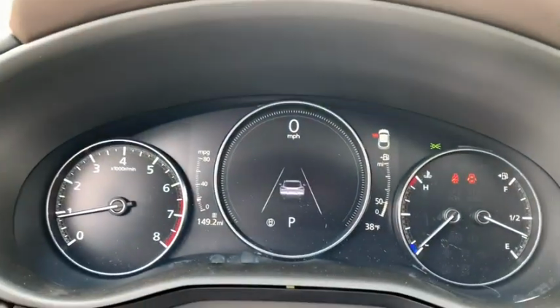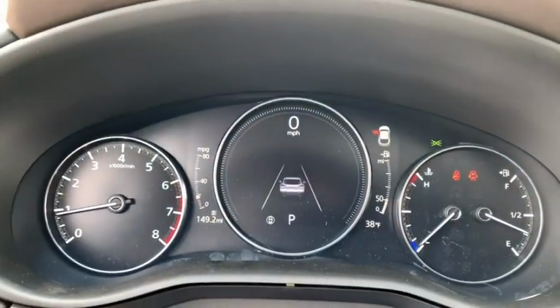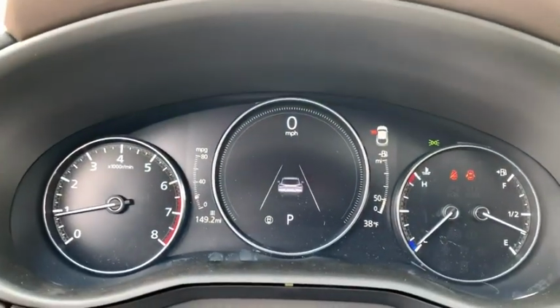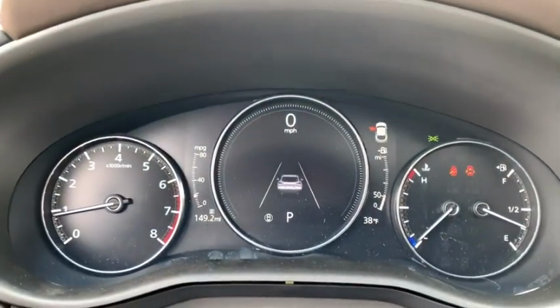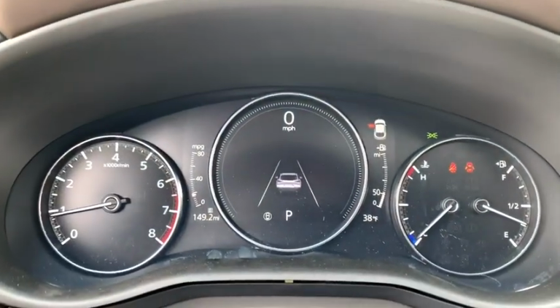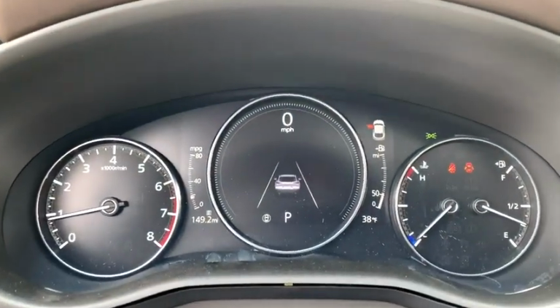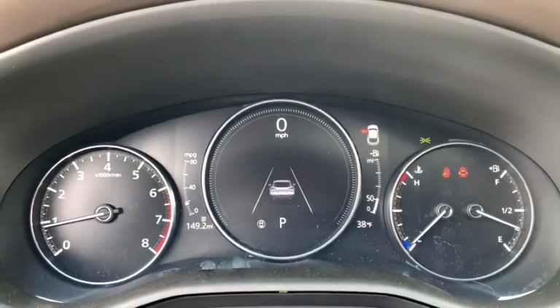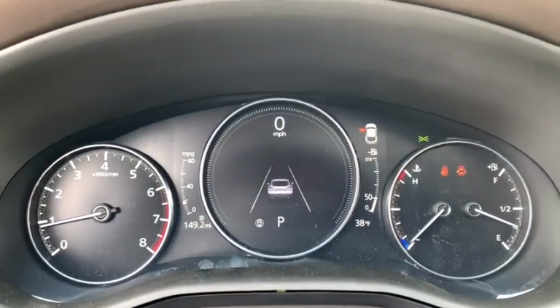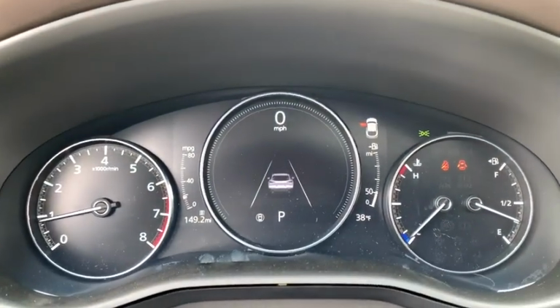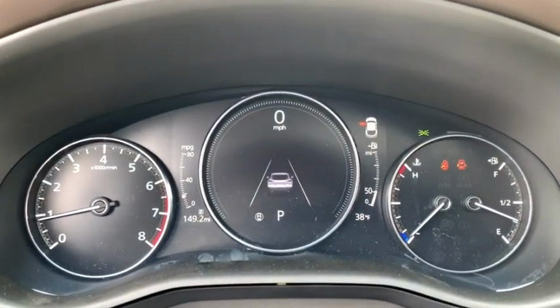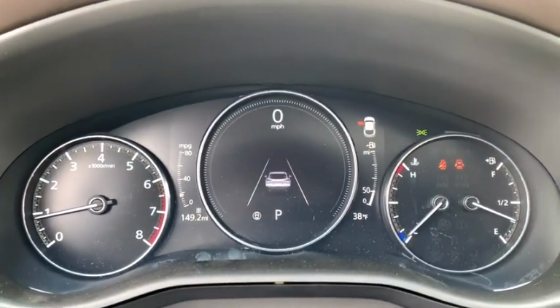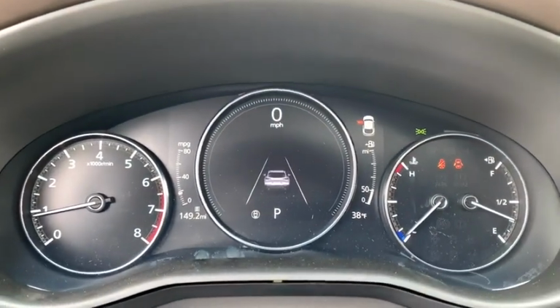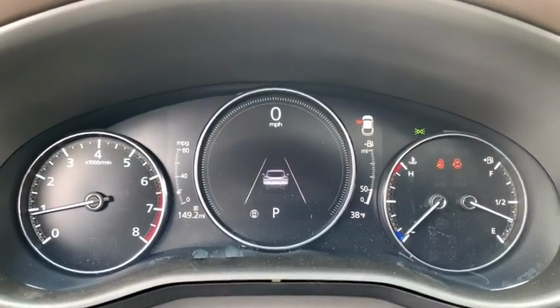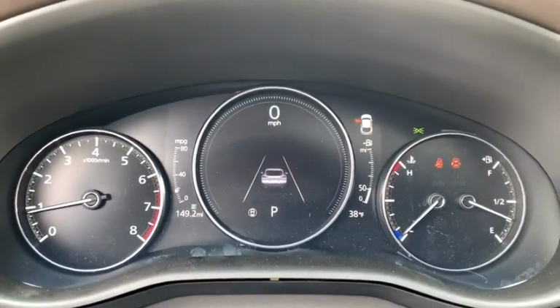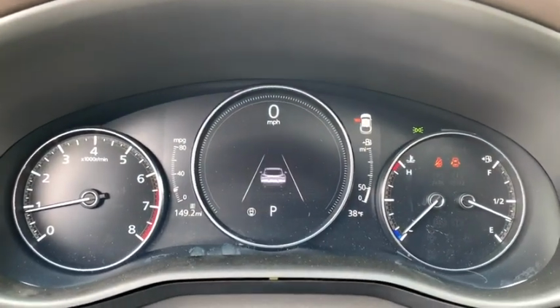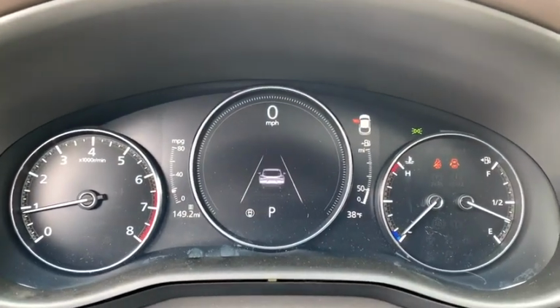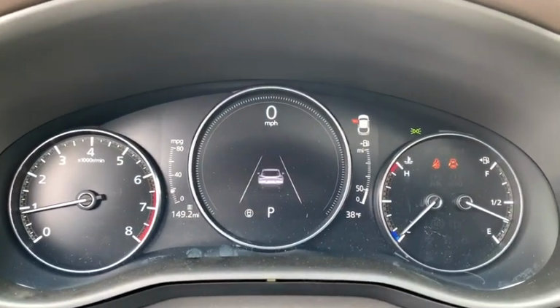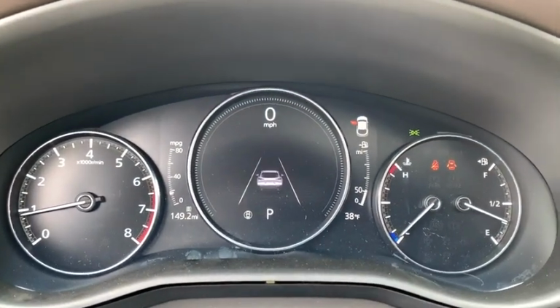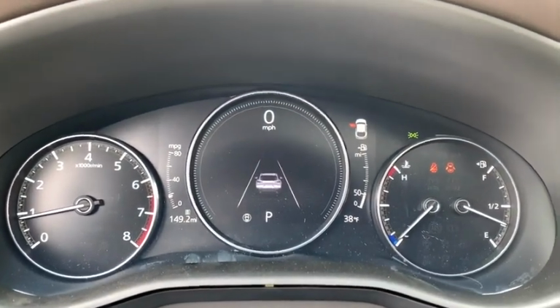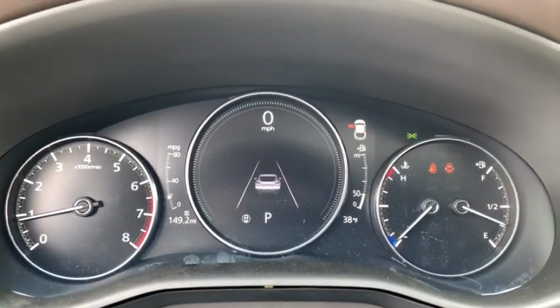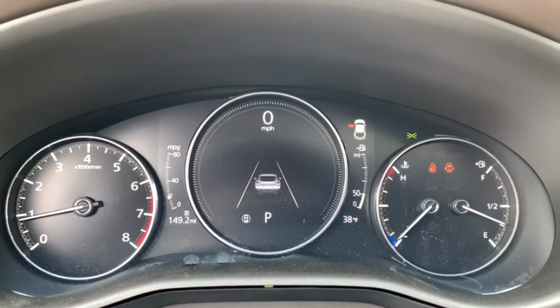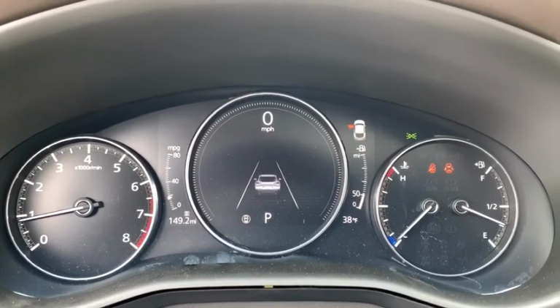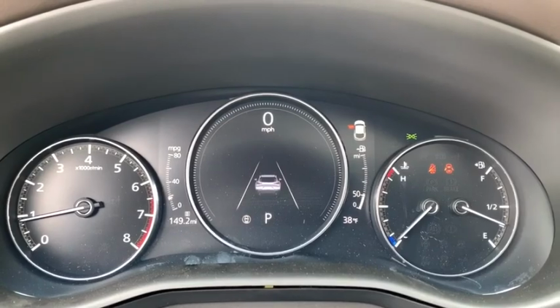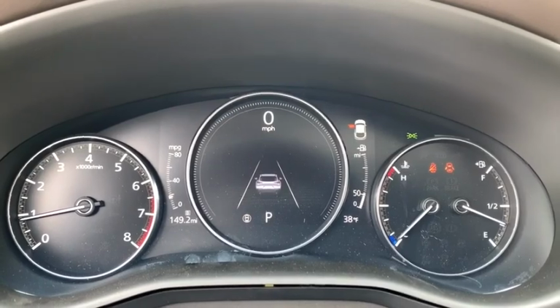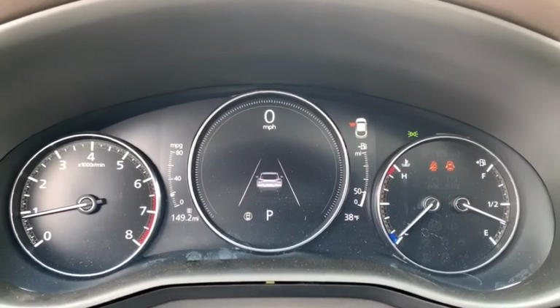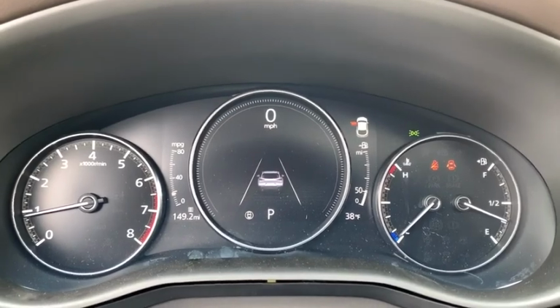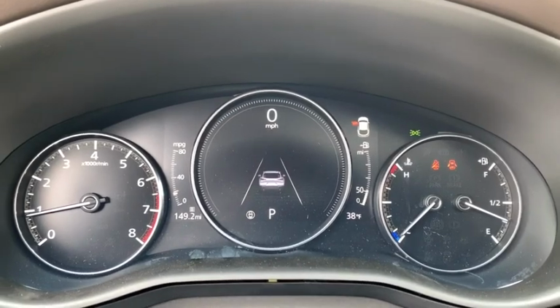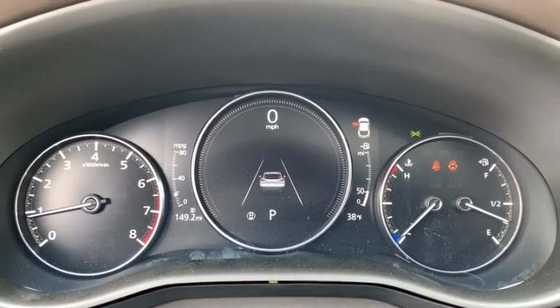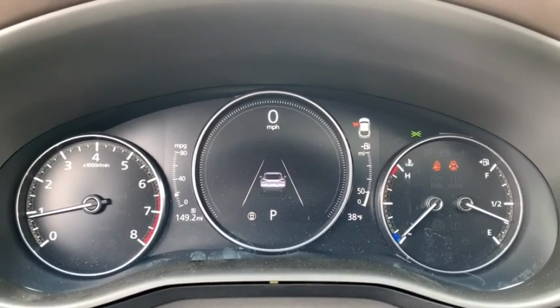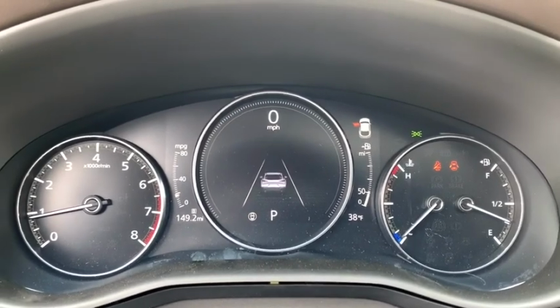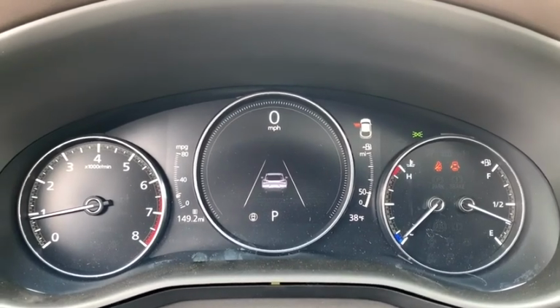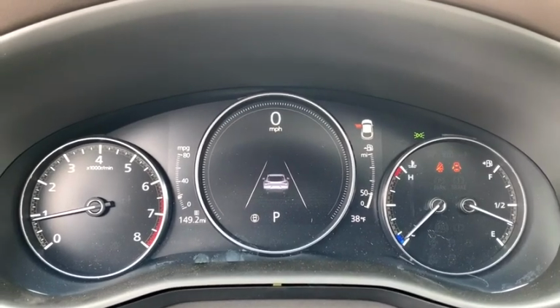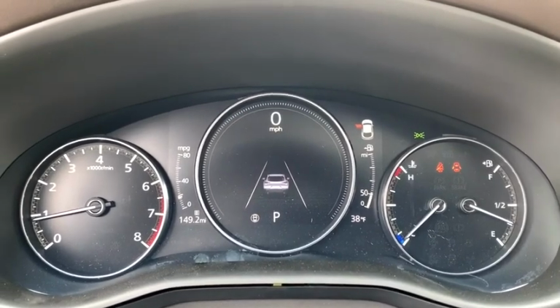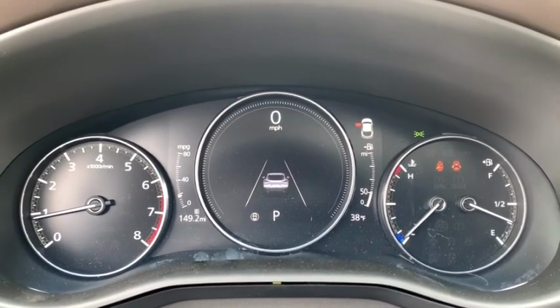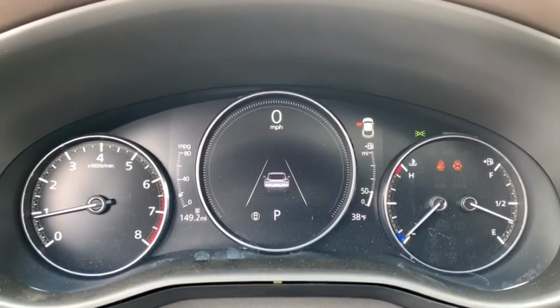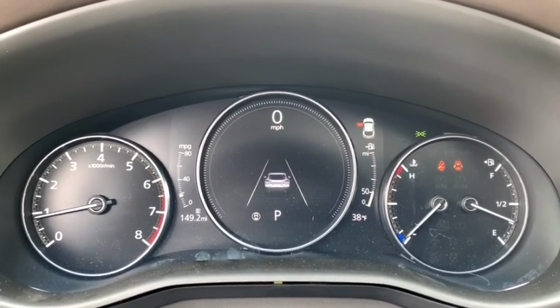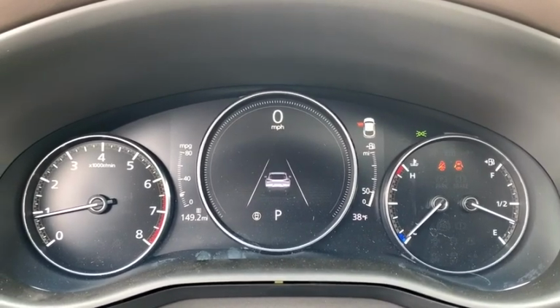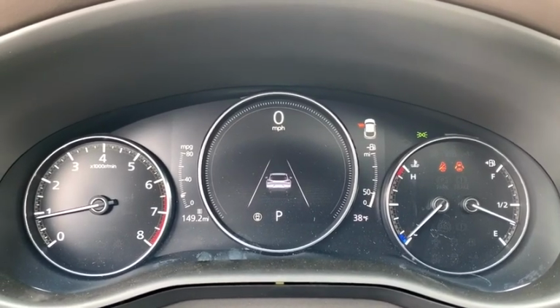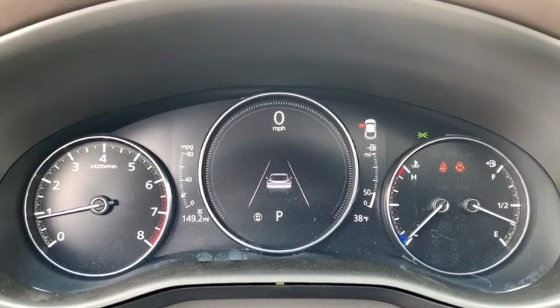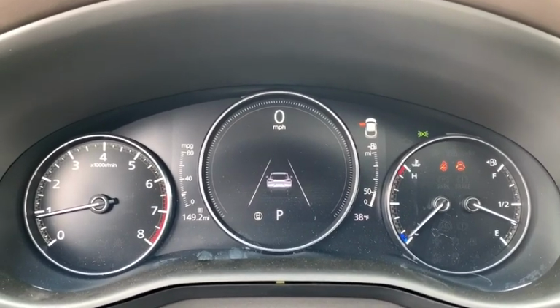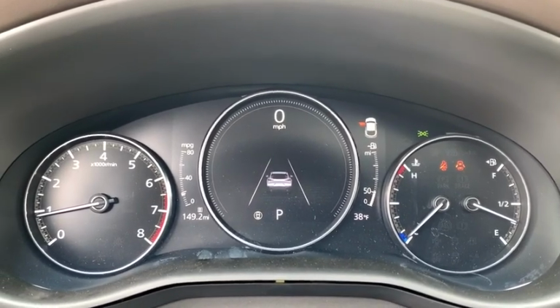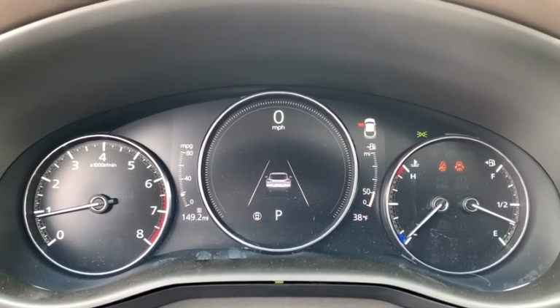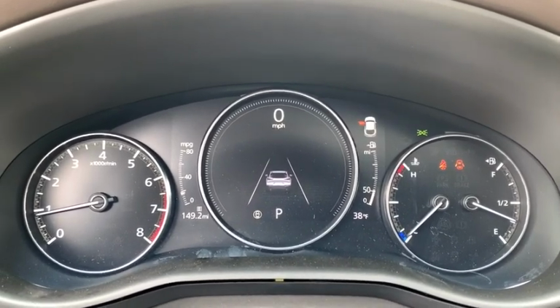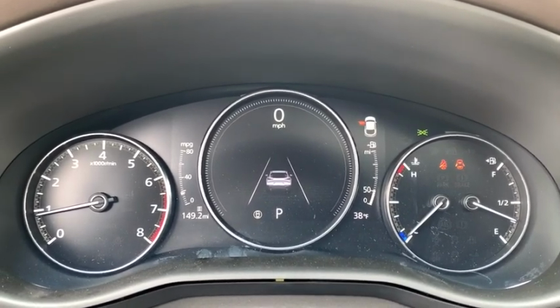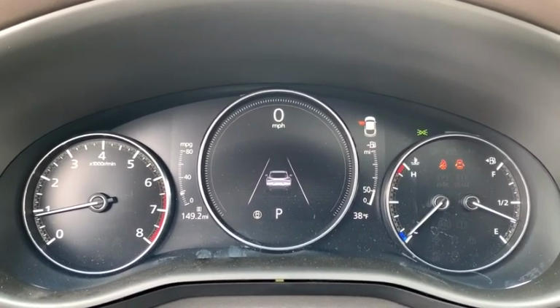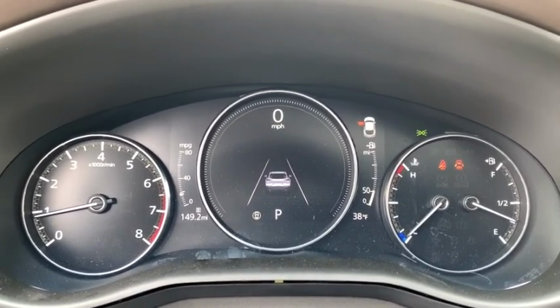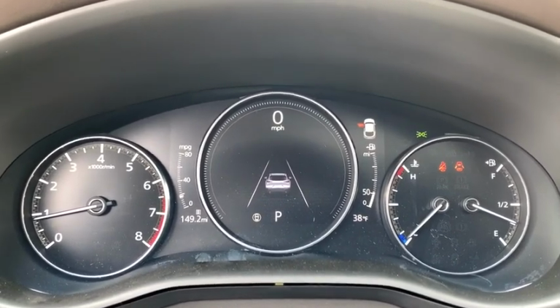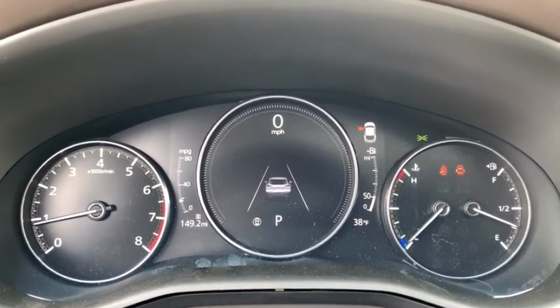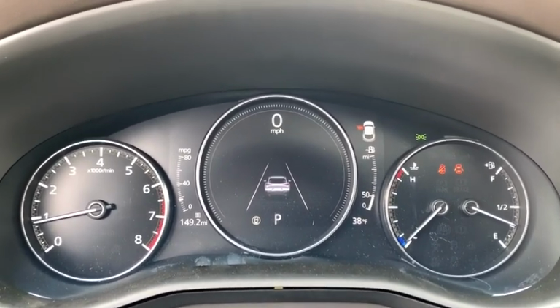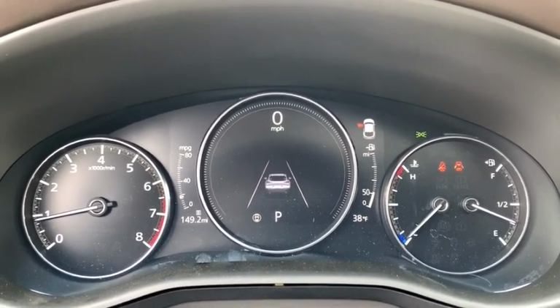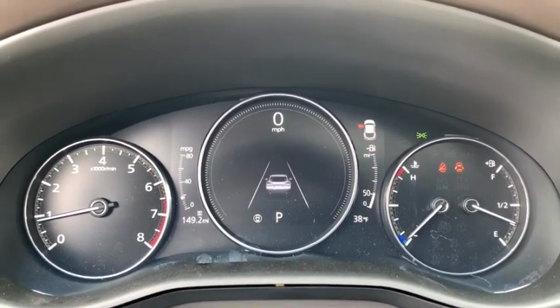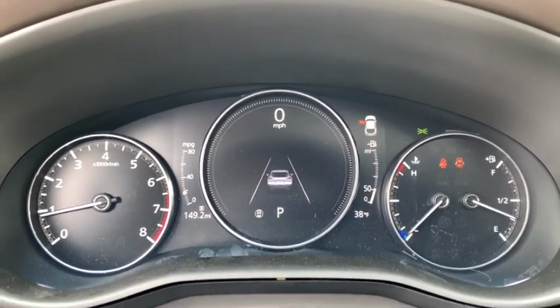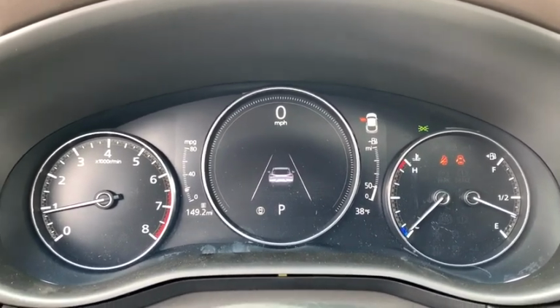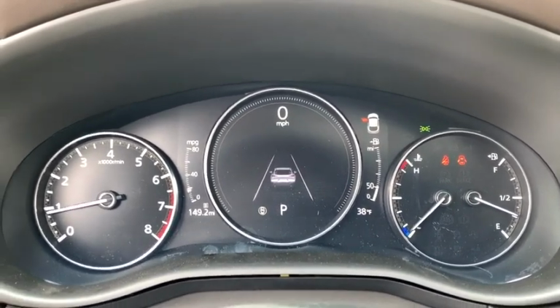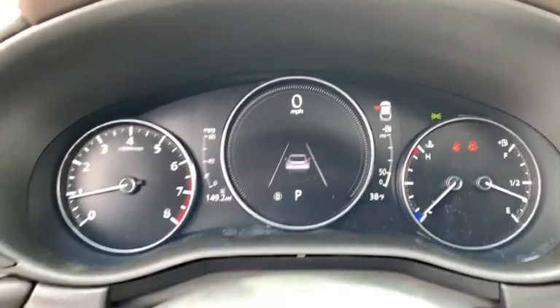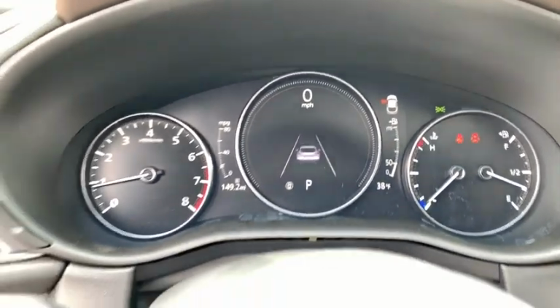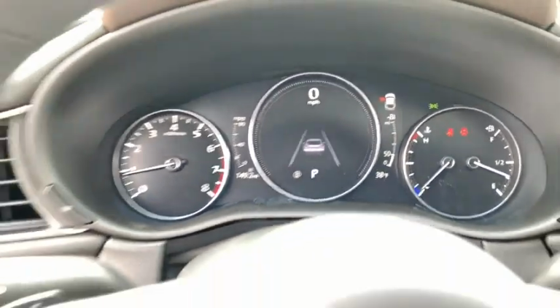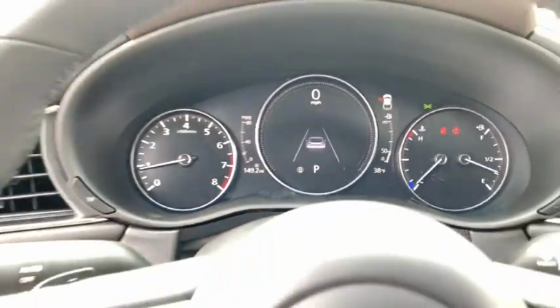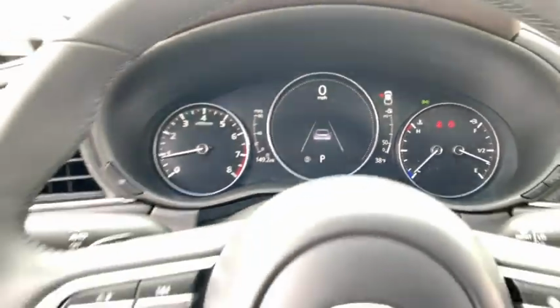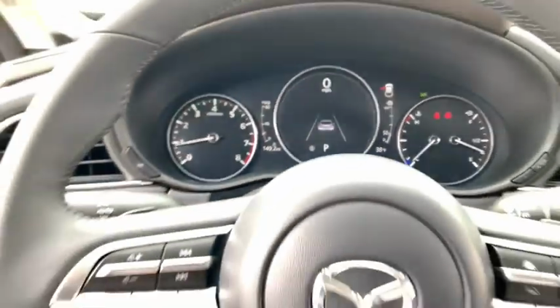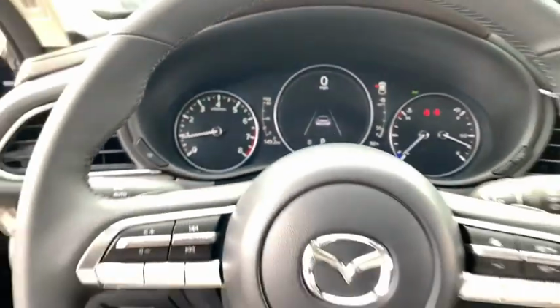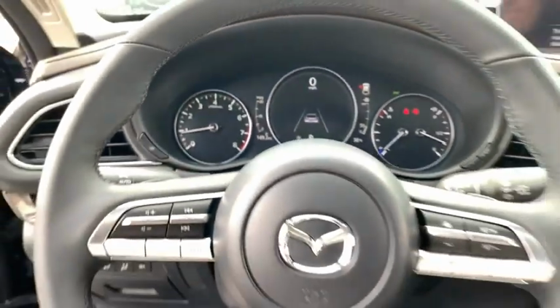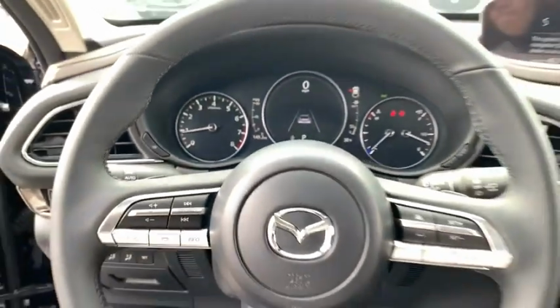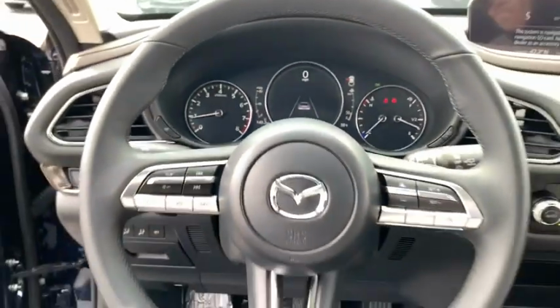Heated front seat, trip computer, compass, power windows, power moonroof, remote keyless entry, panic alarm.